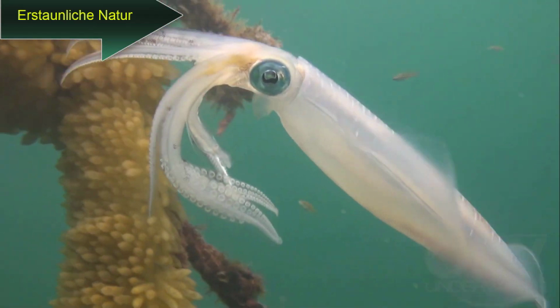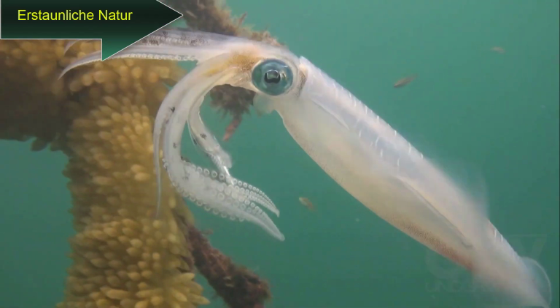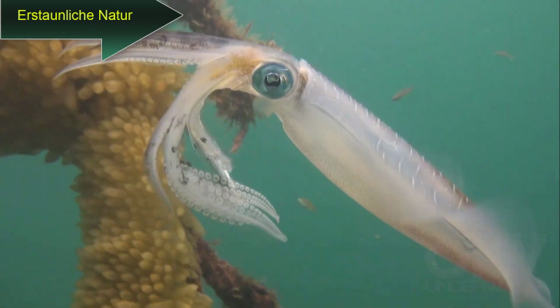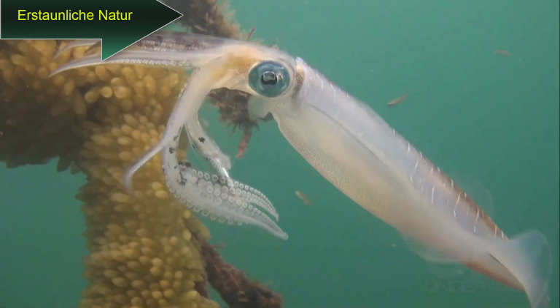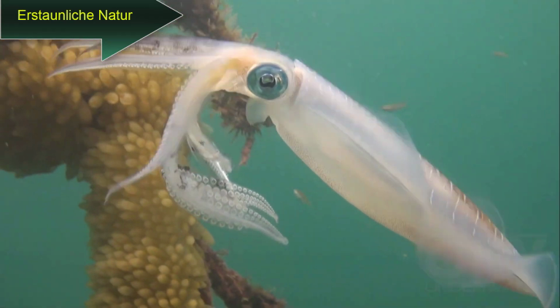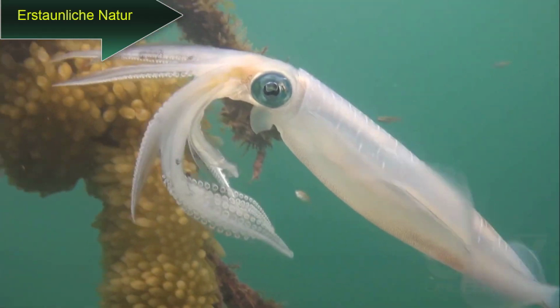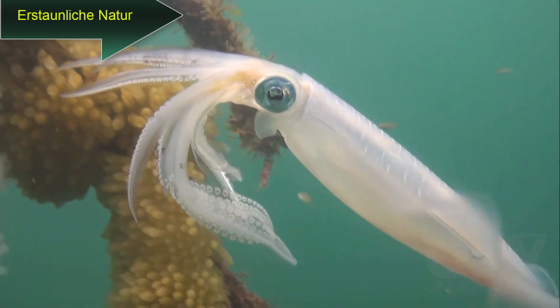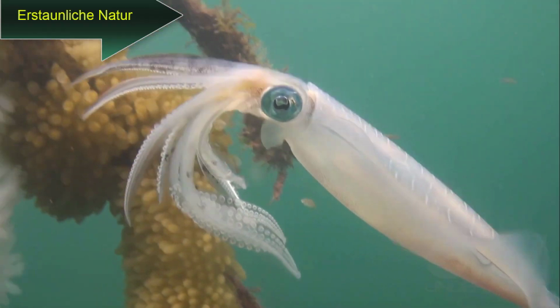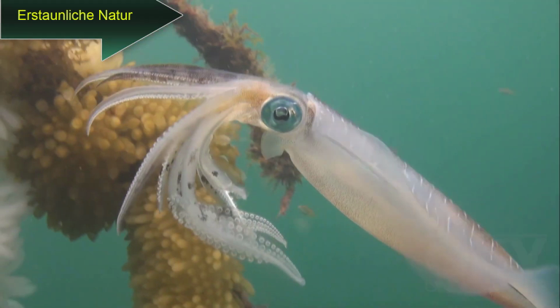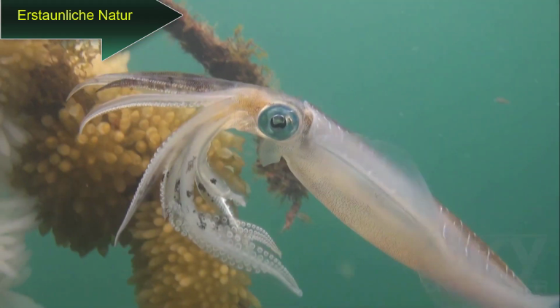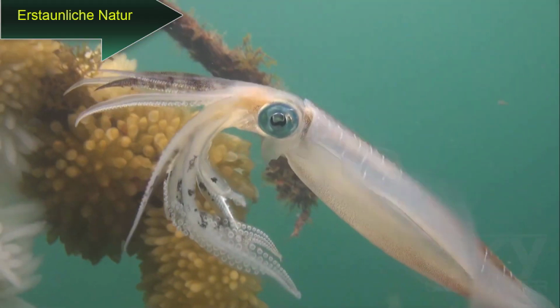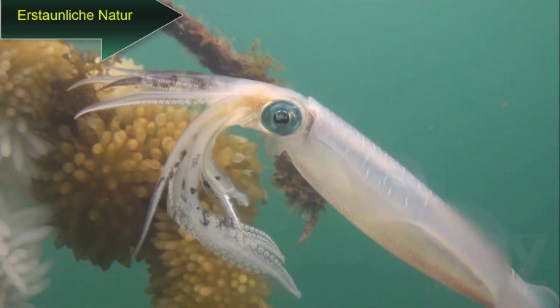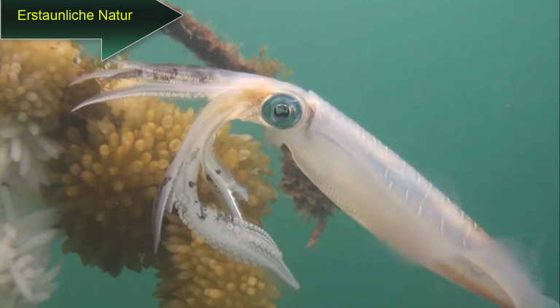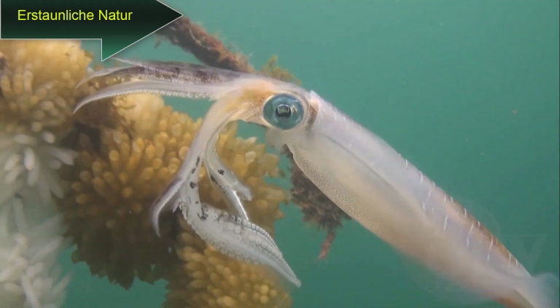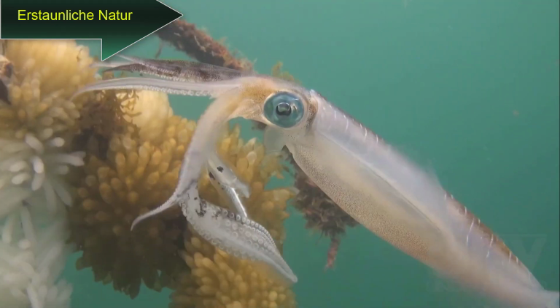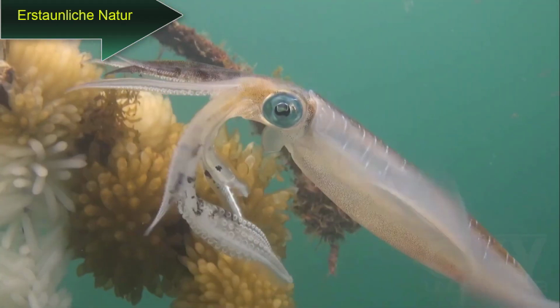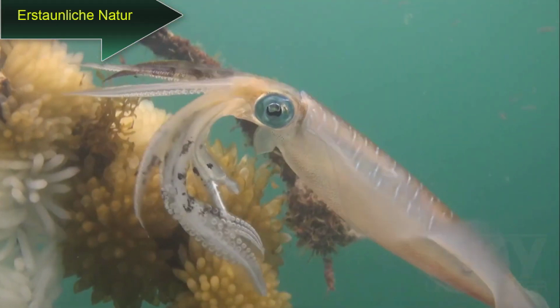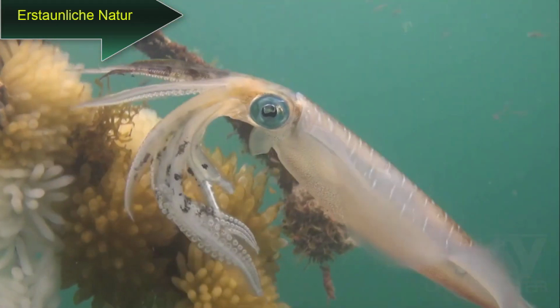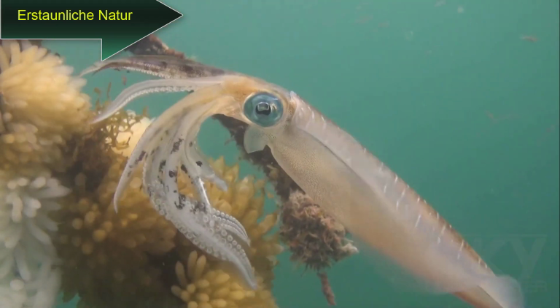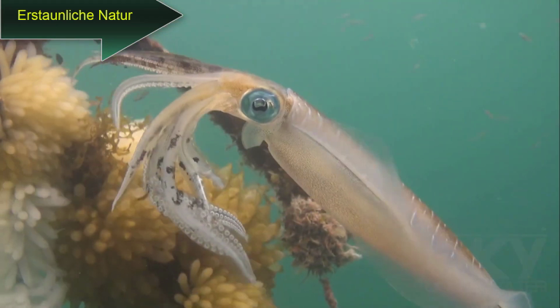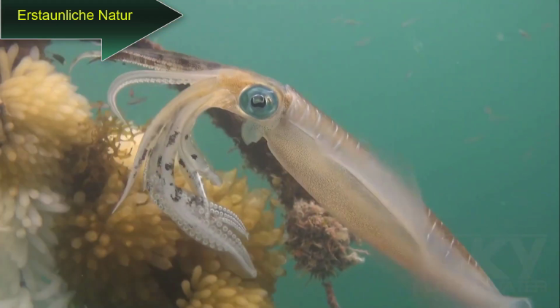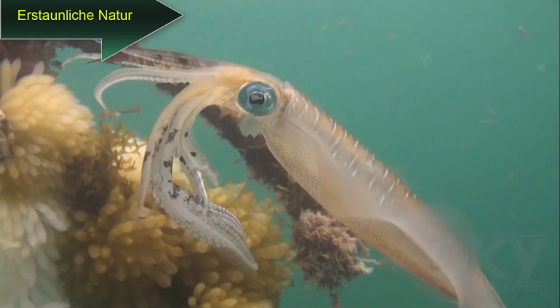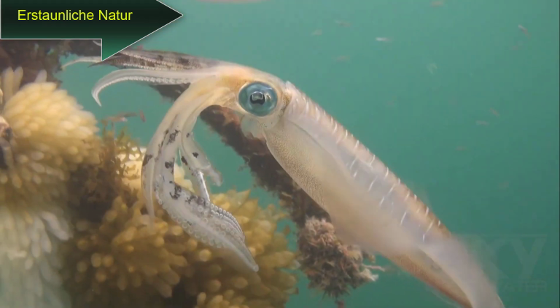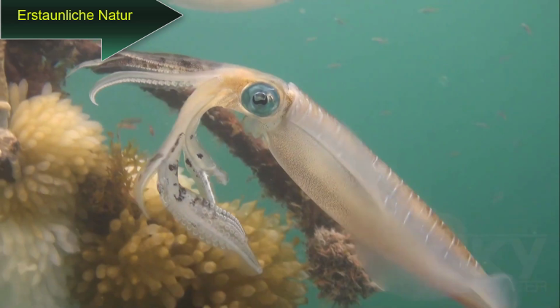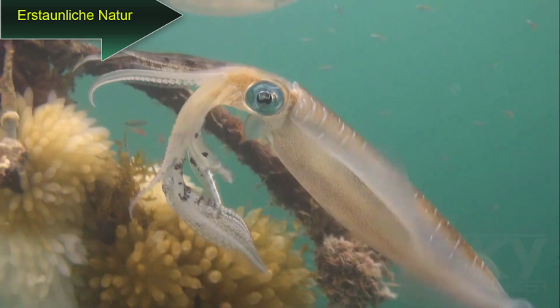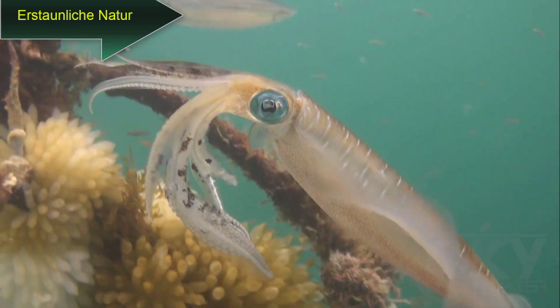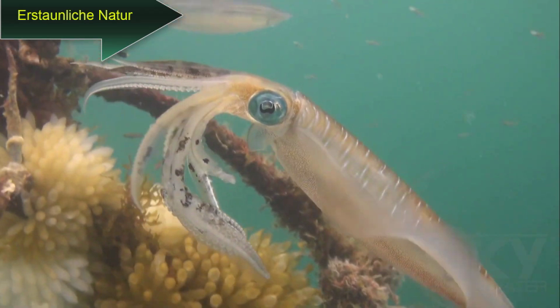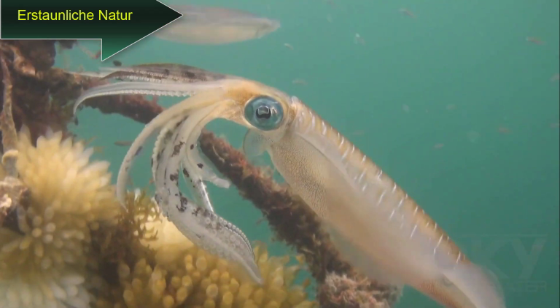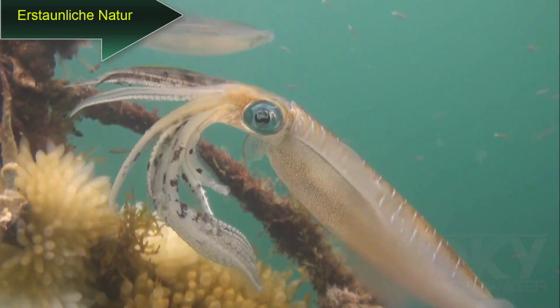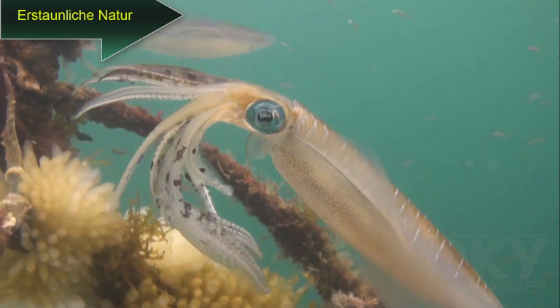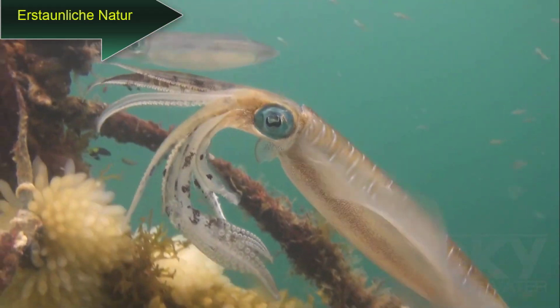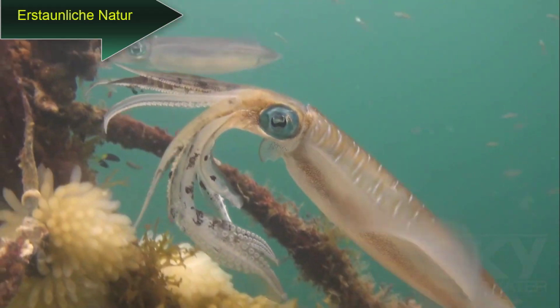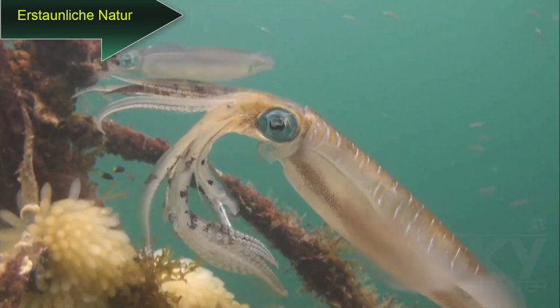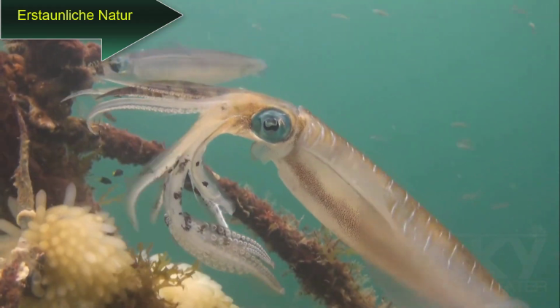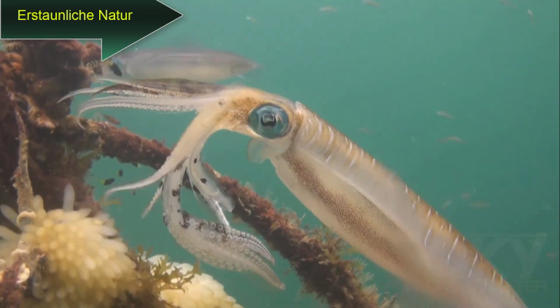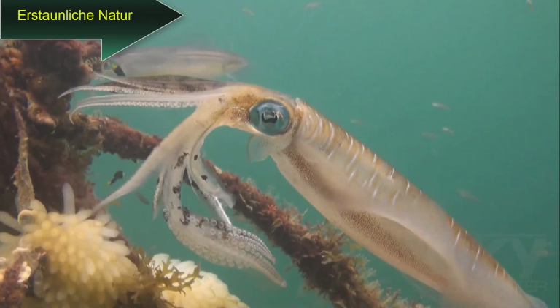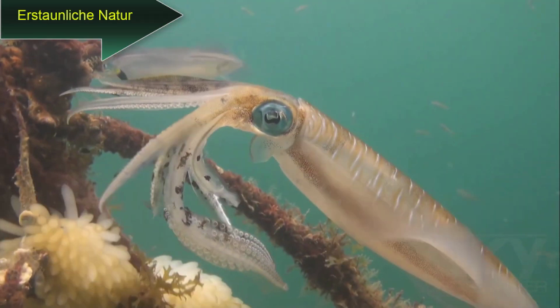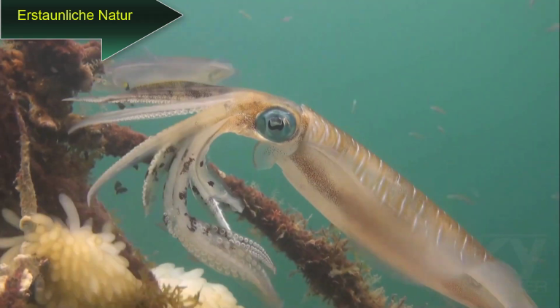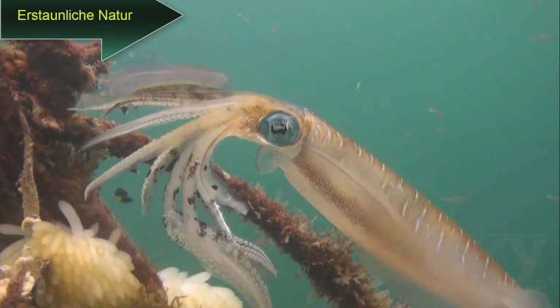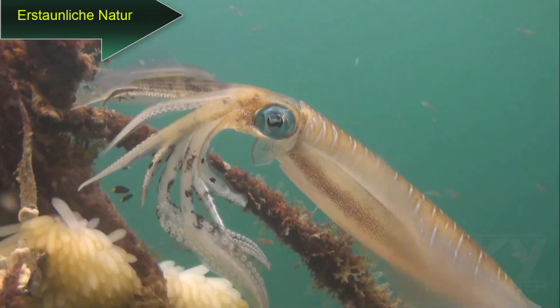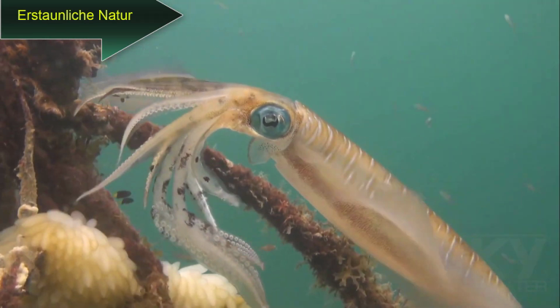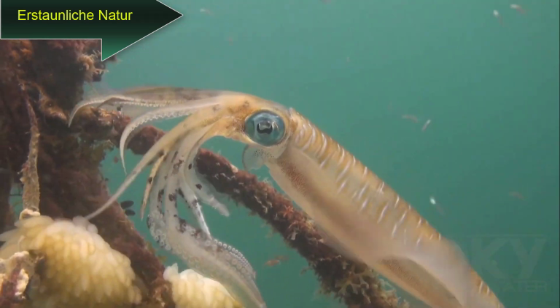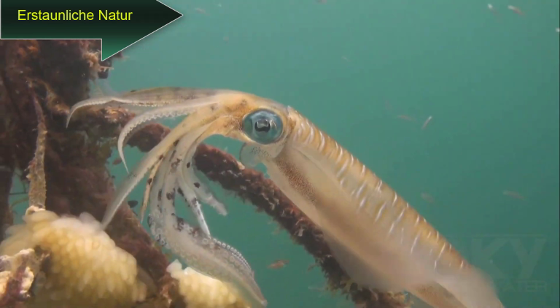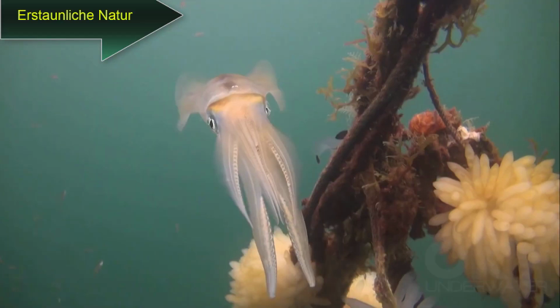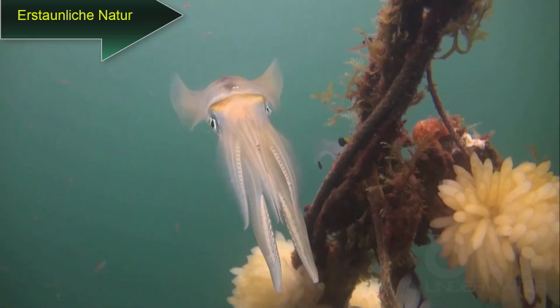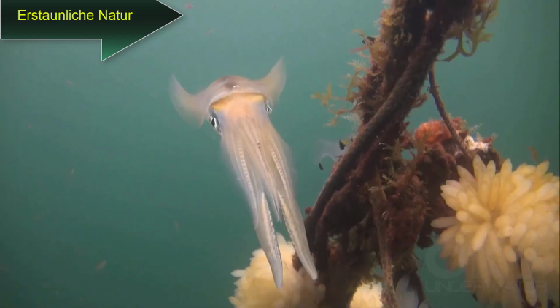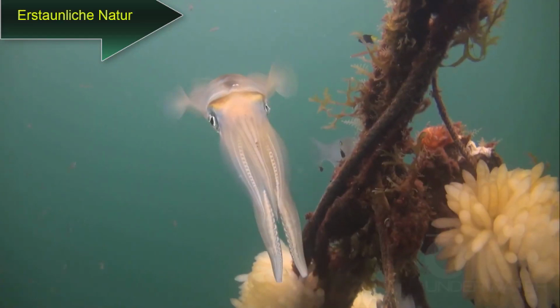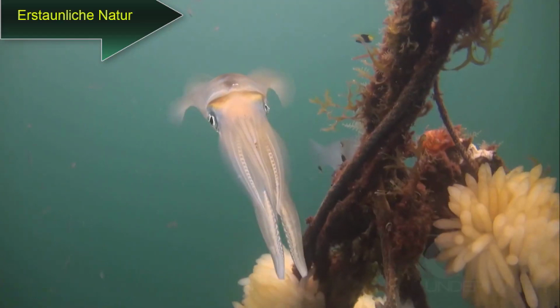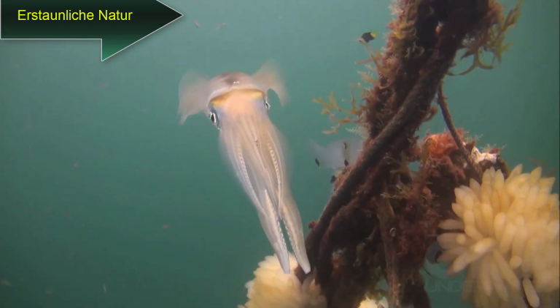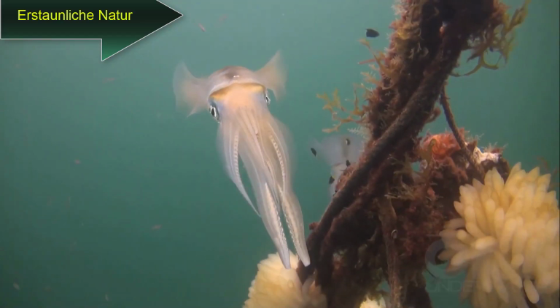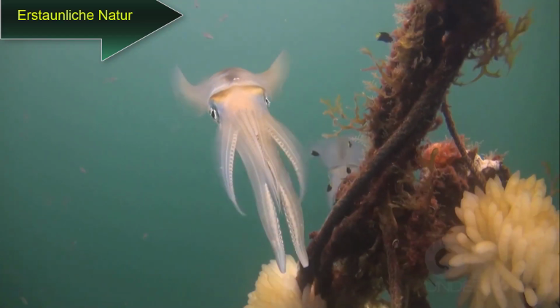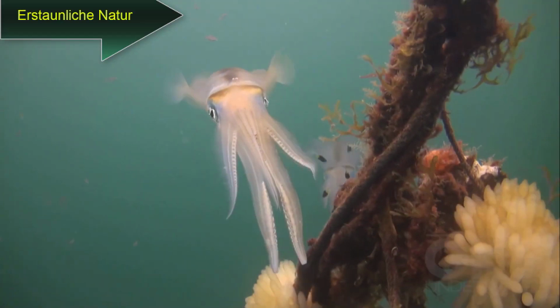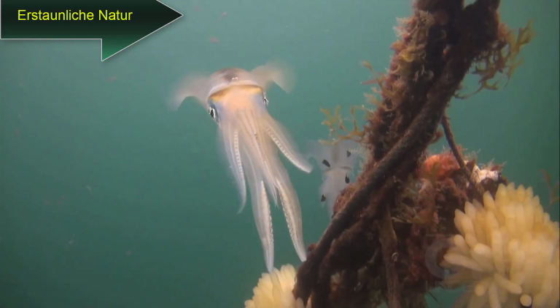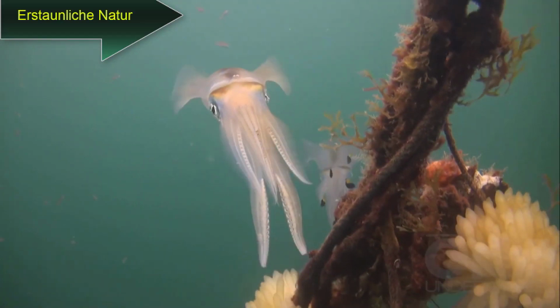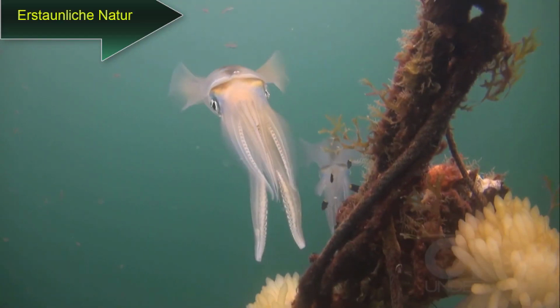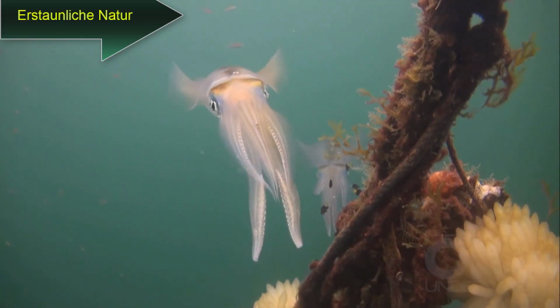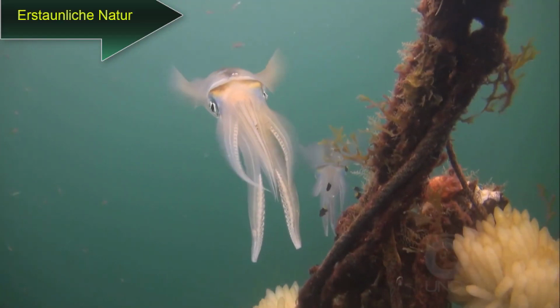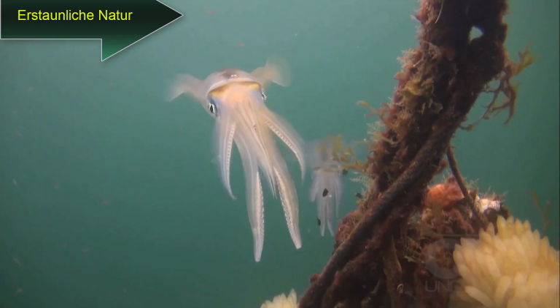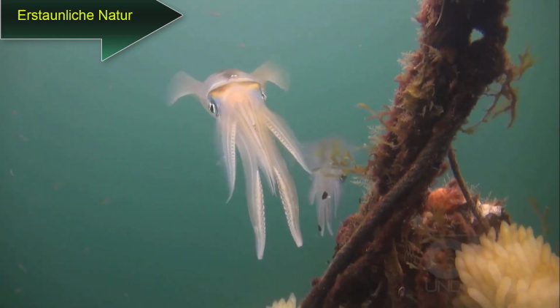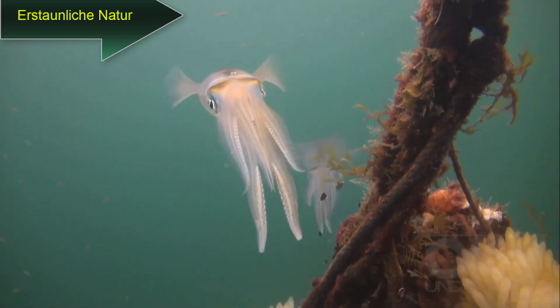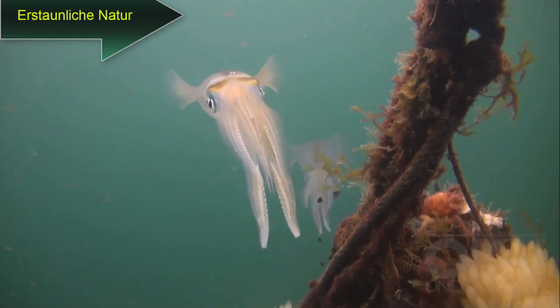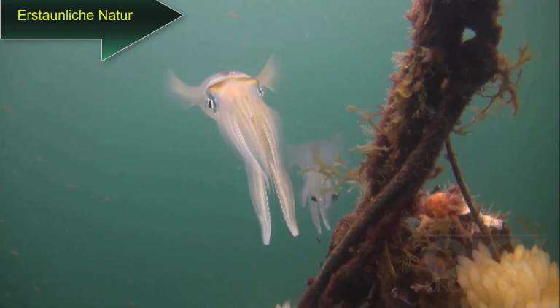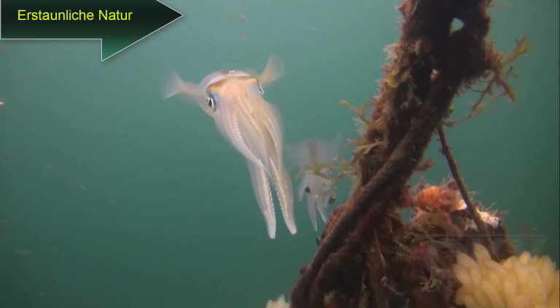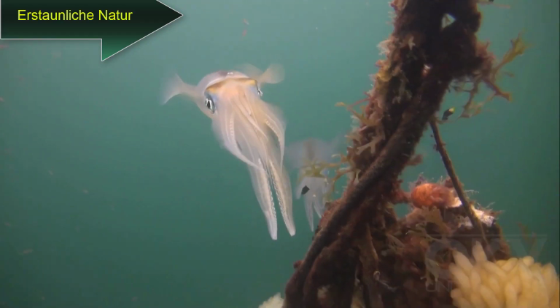Their diet is primarily fish, crabs, and shrimp, which they devour using a hard beak.